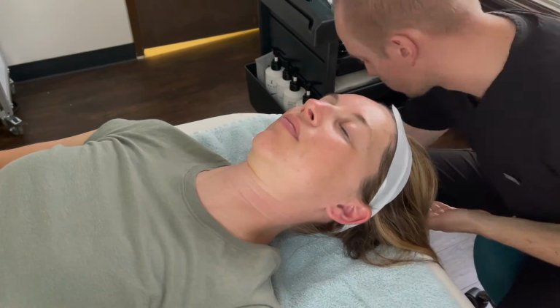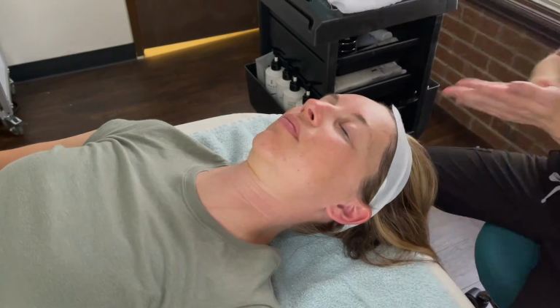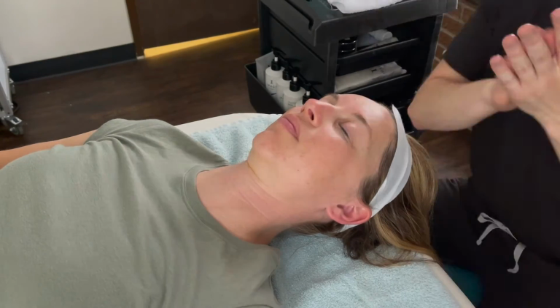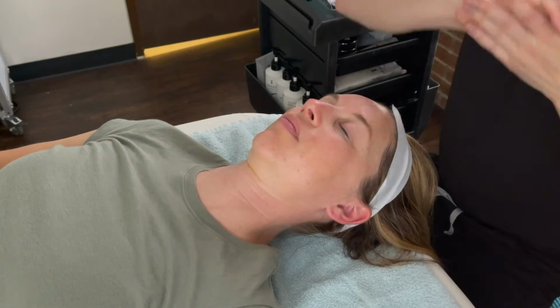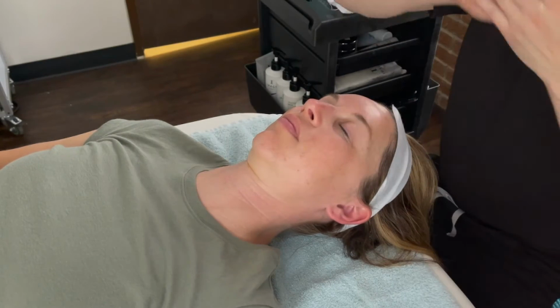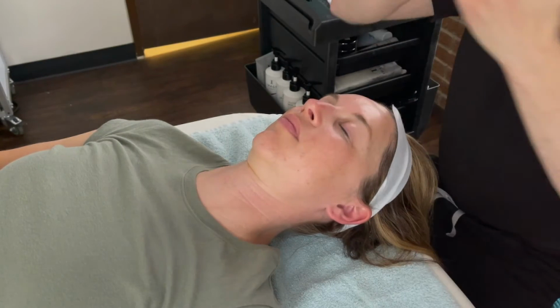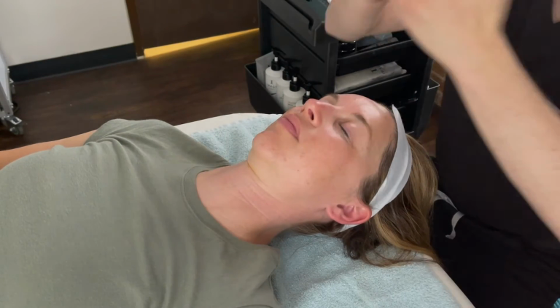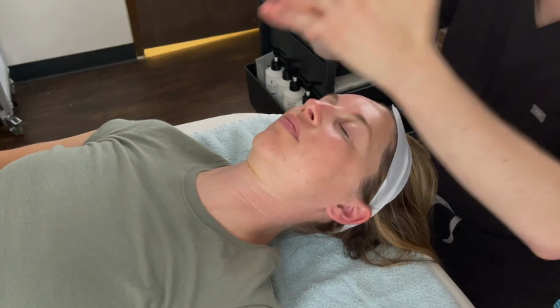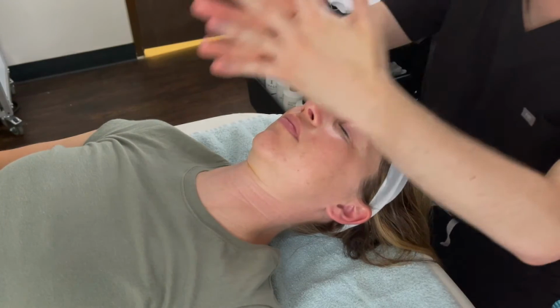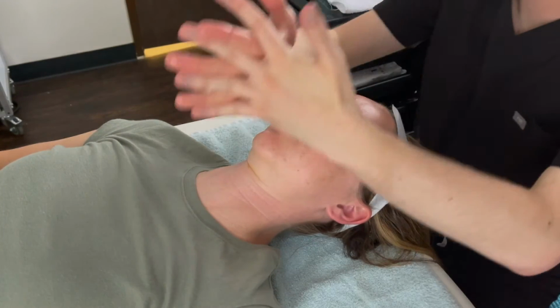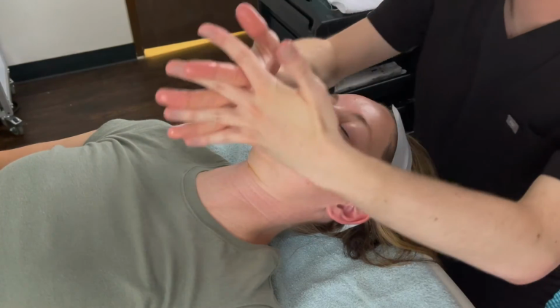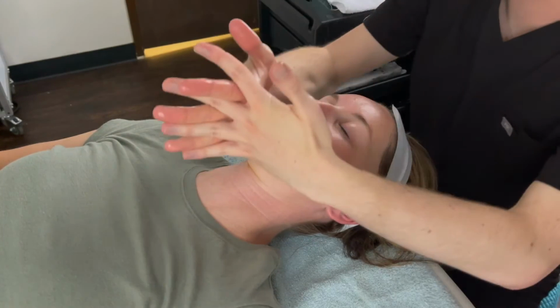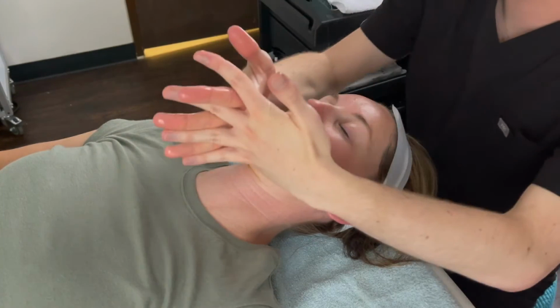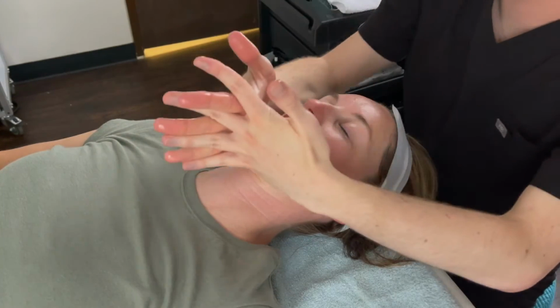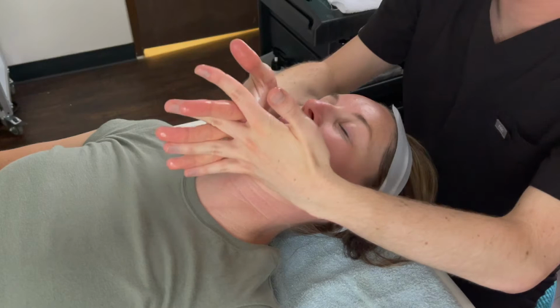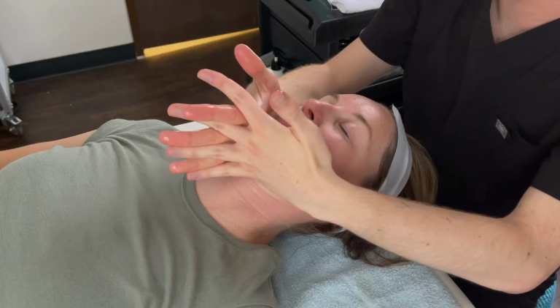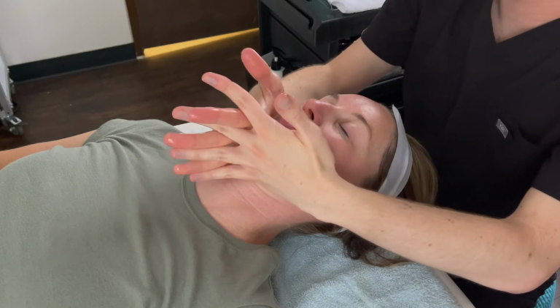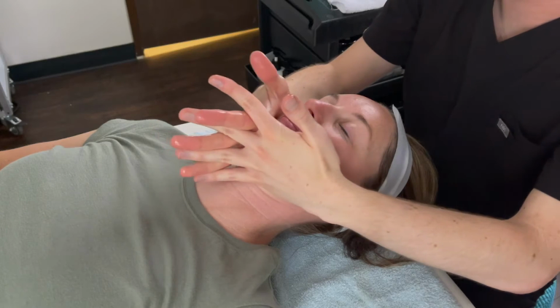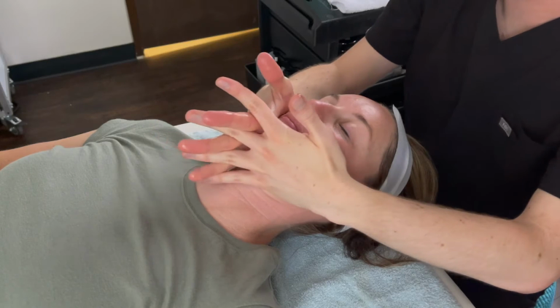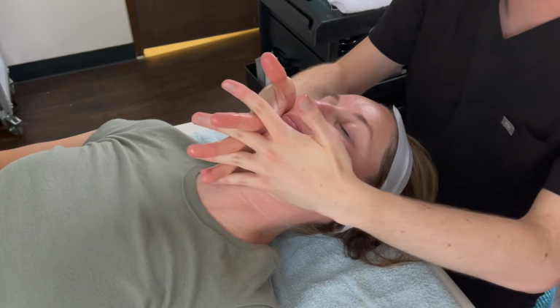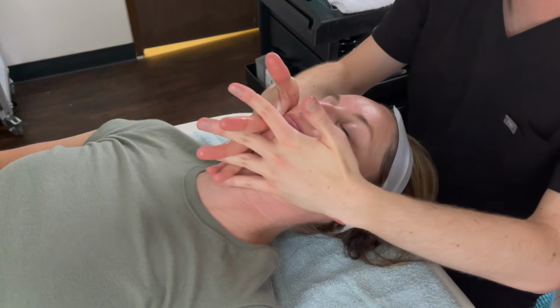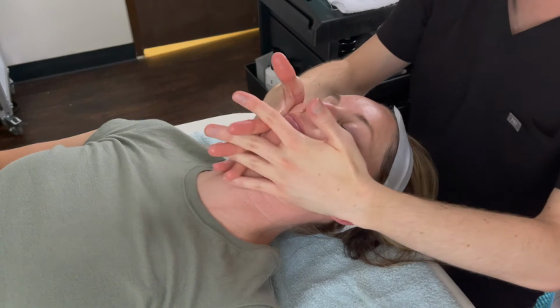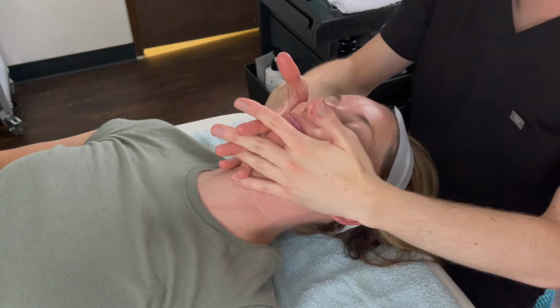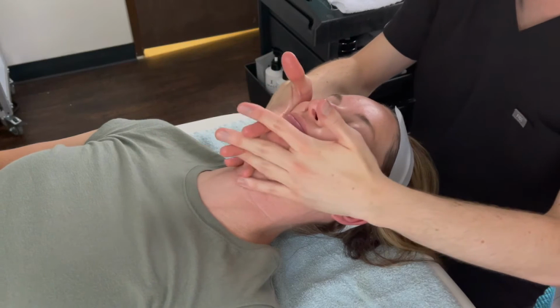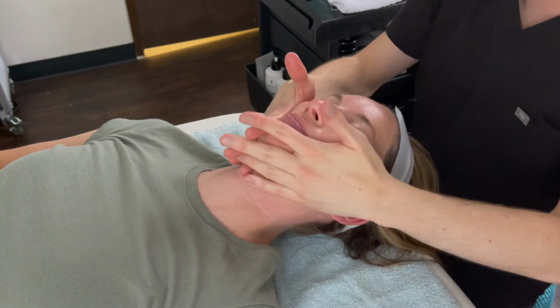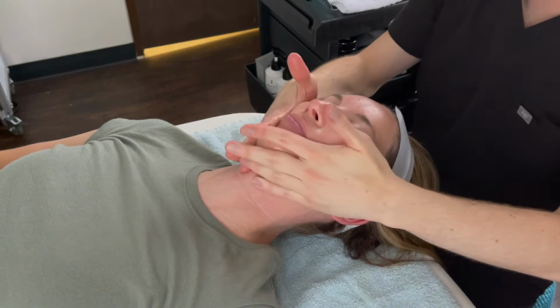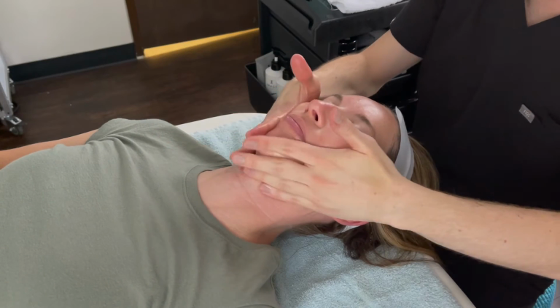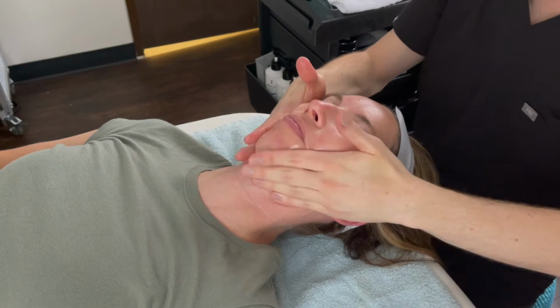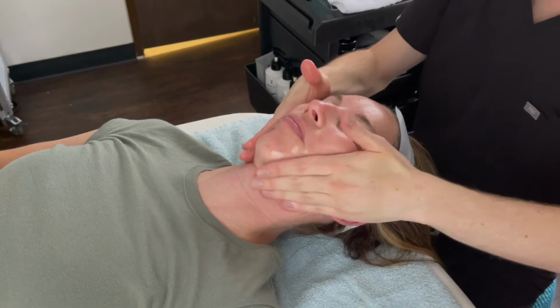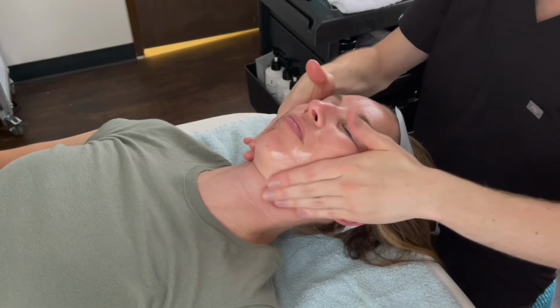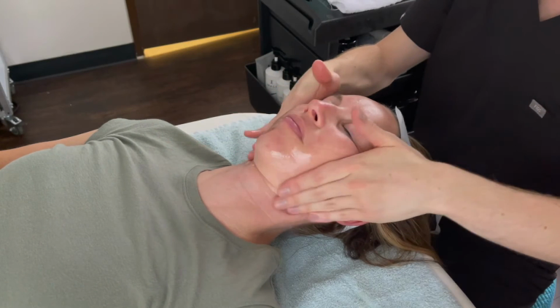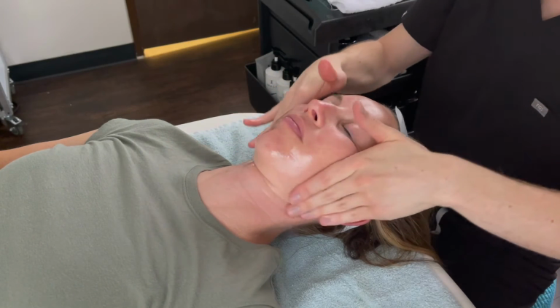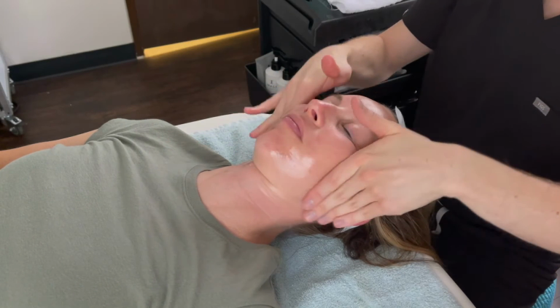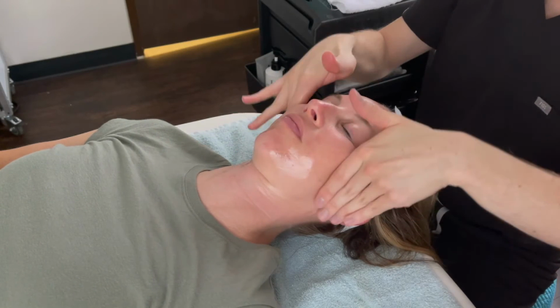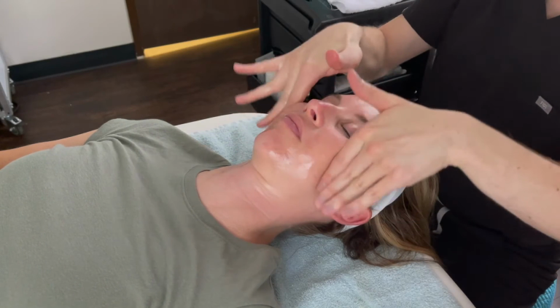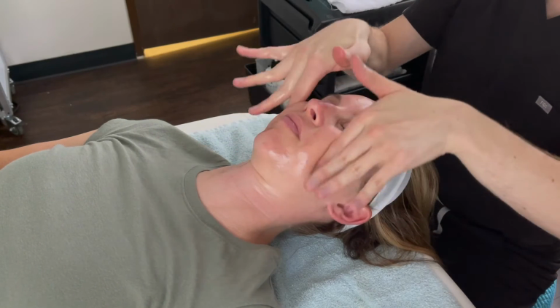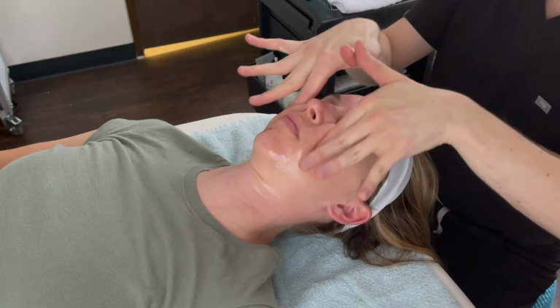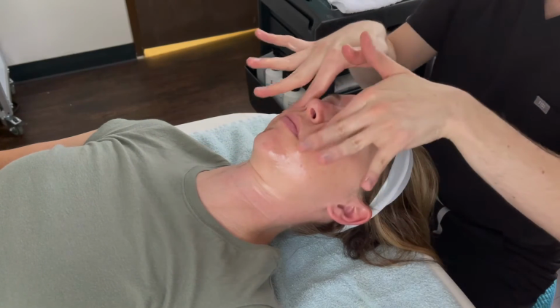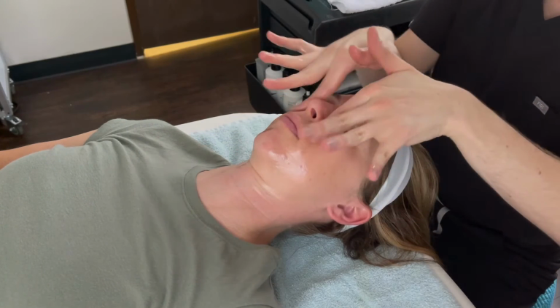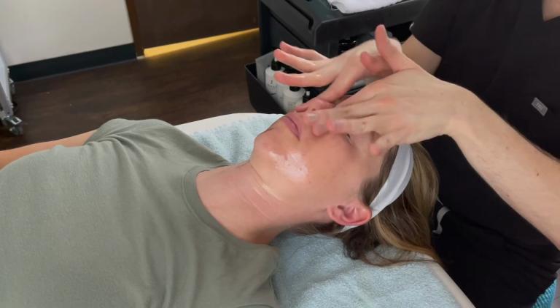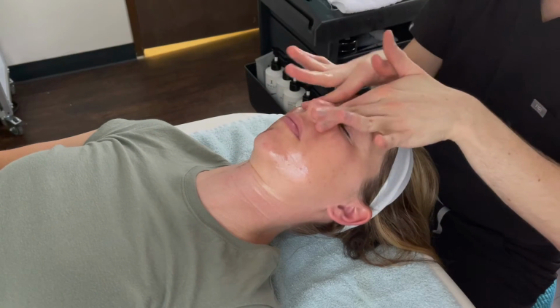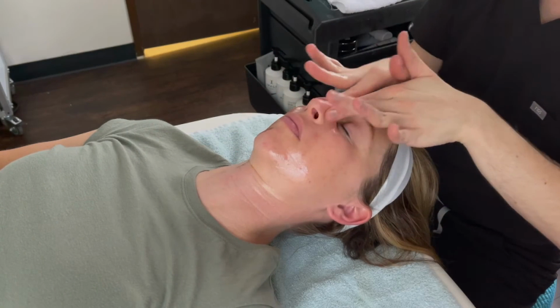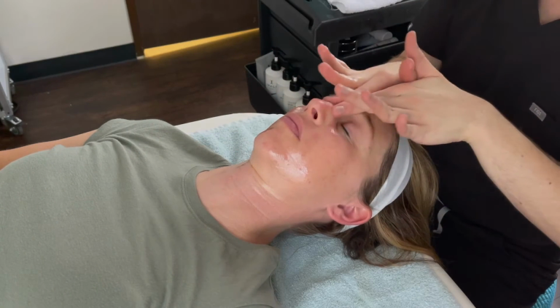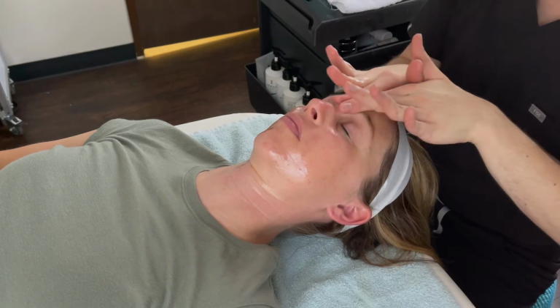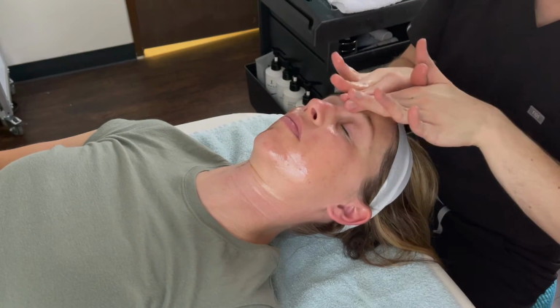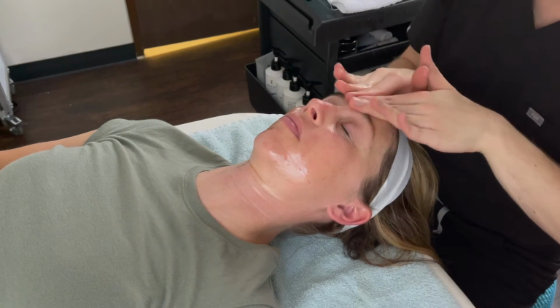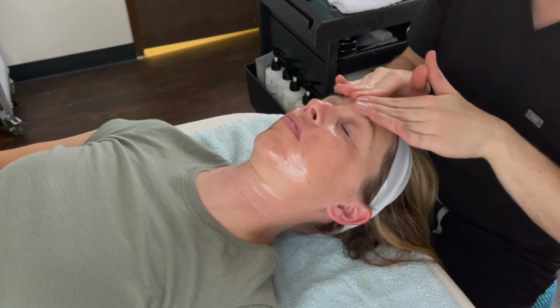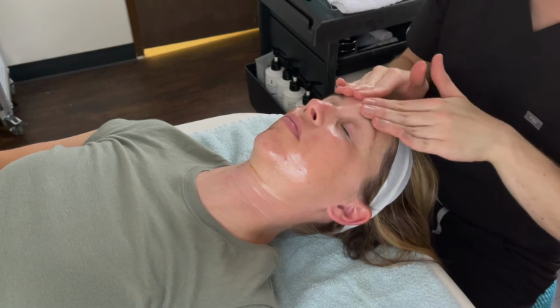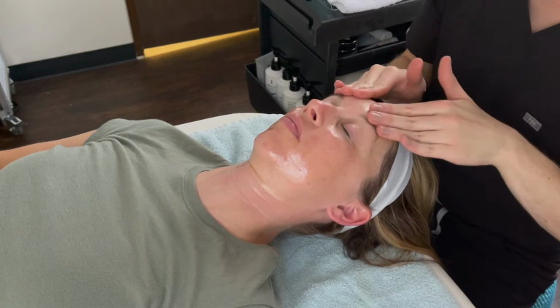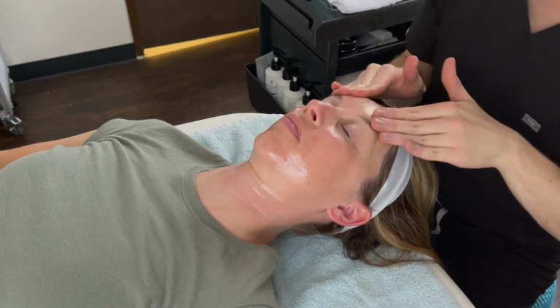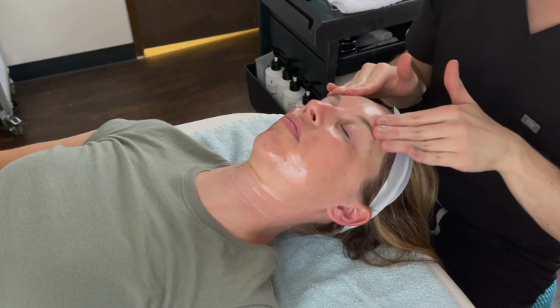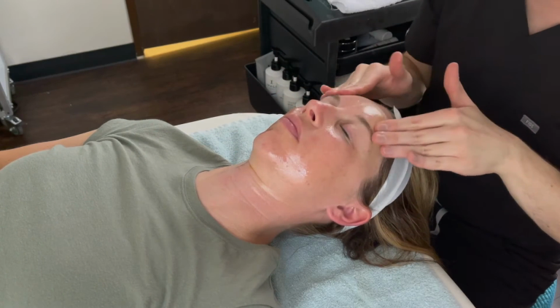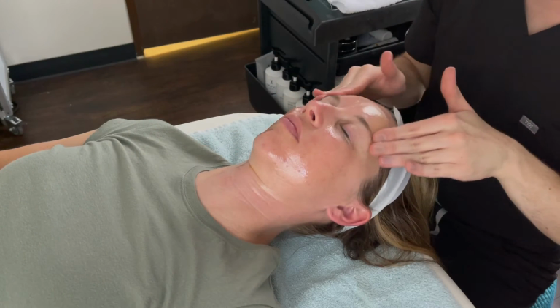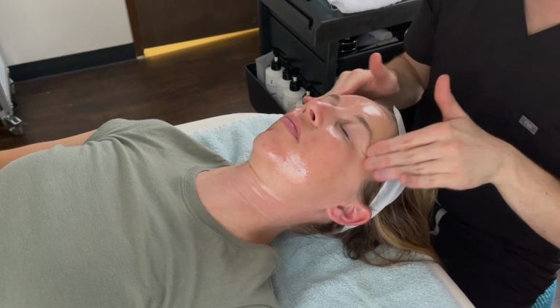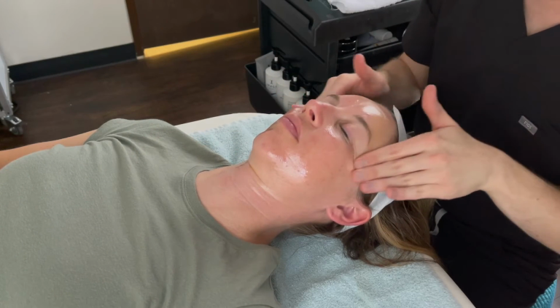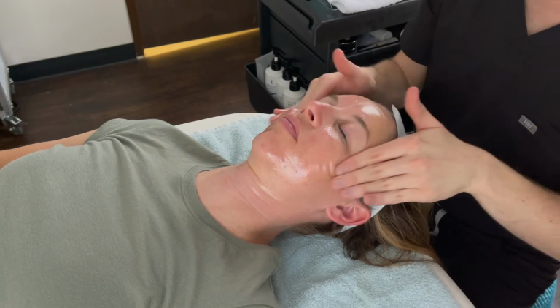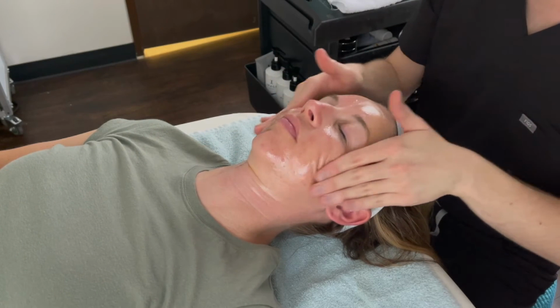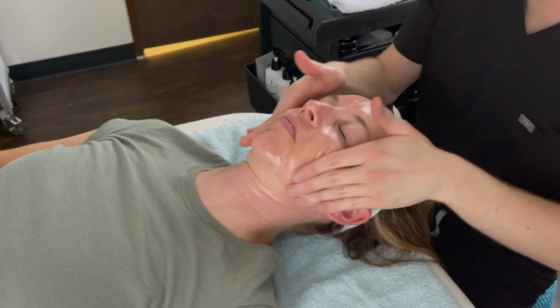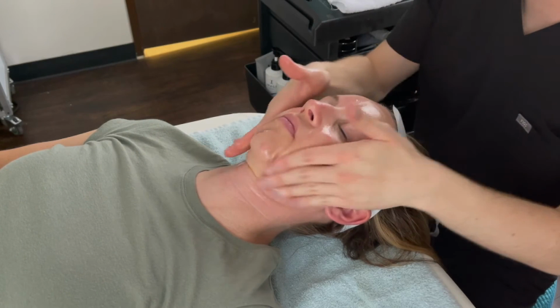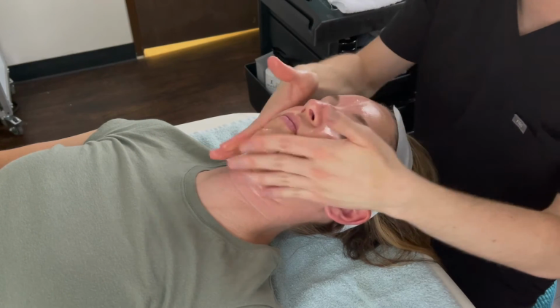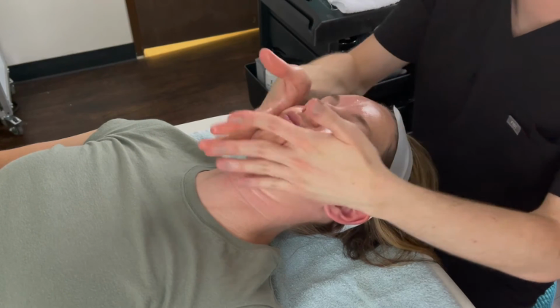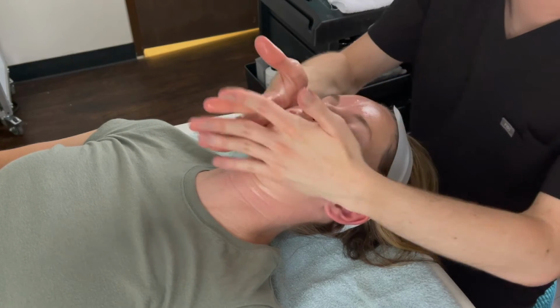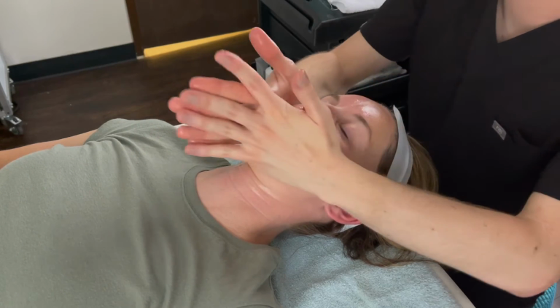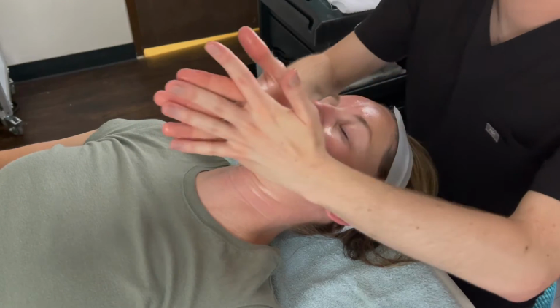After we finish extractions, the client receives a relaxing facial massage to help stimulate blood flow.